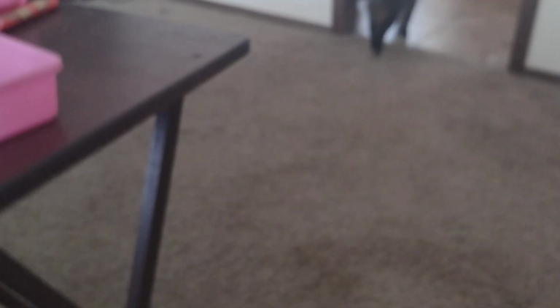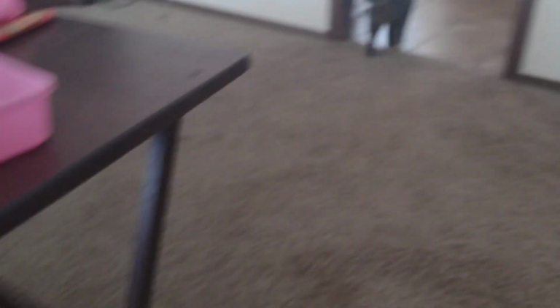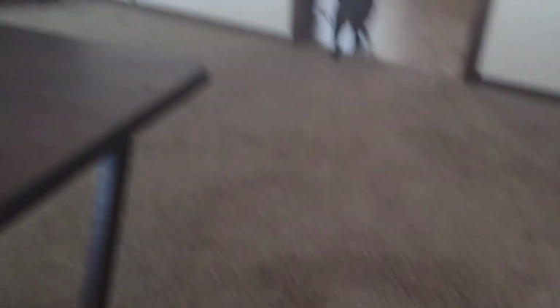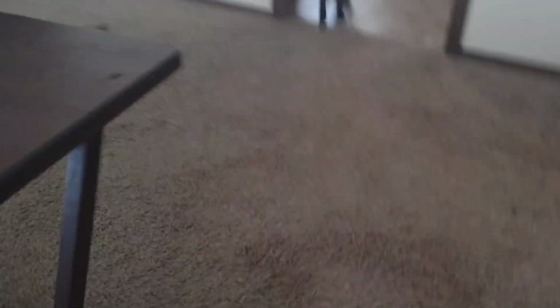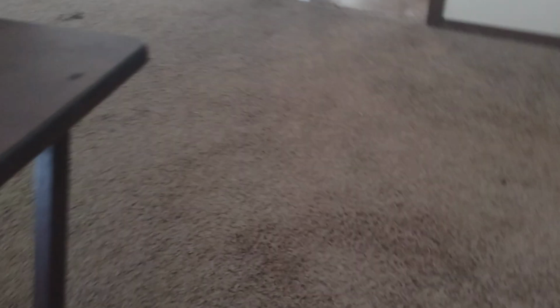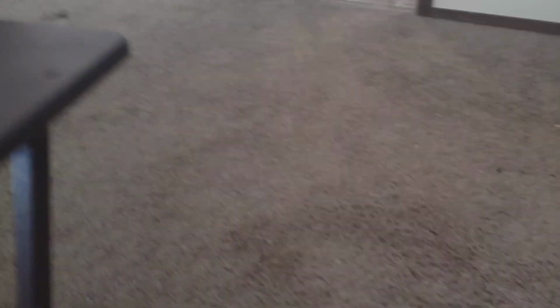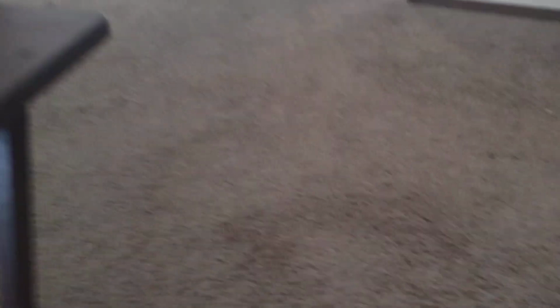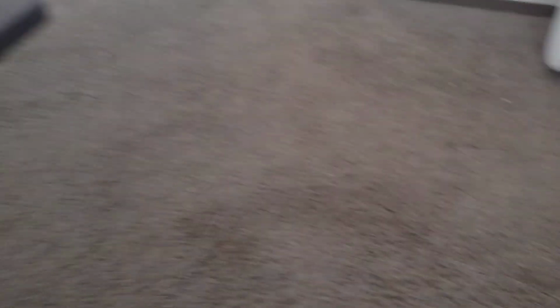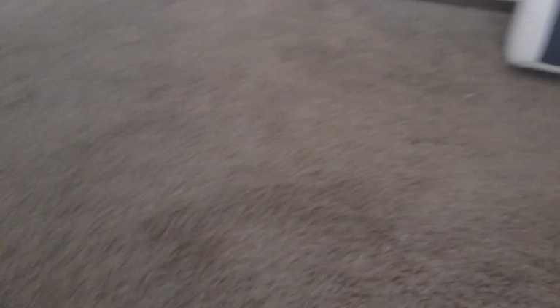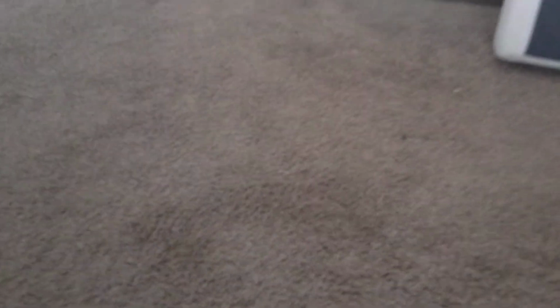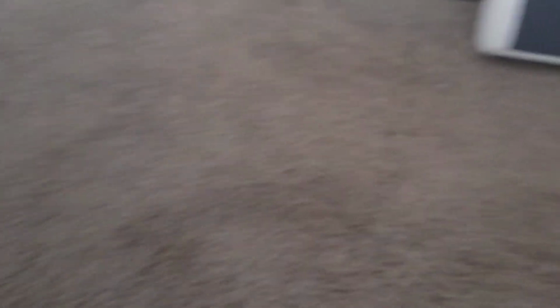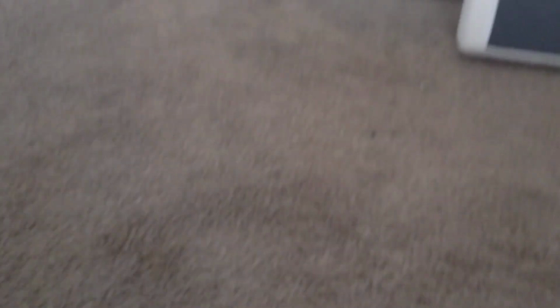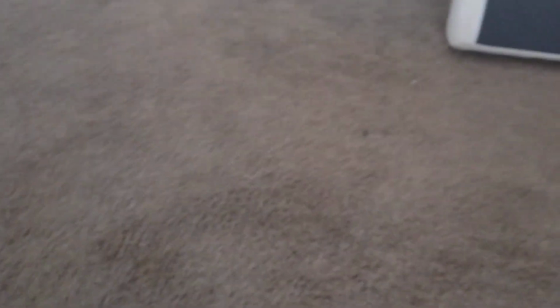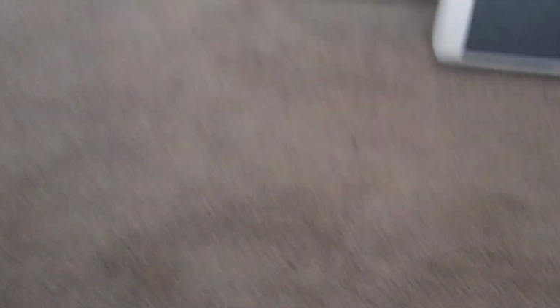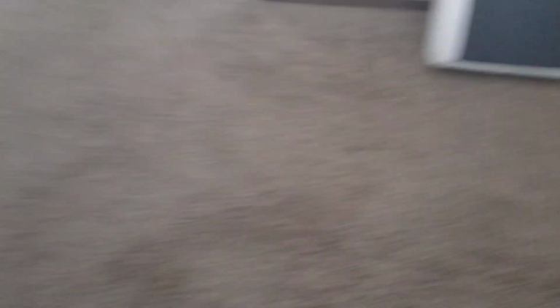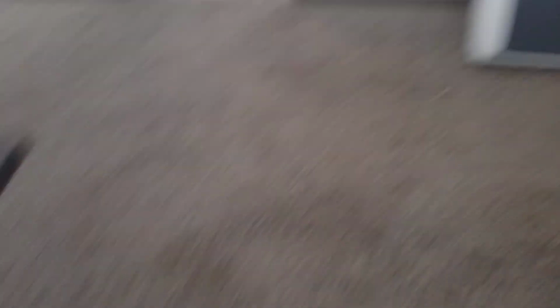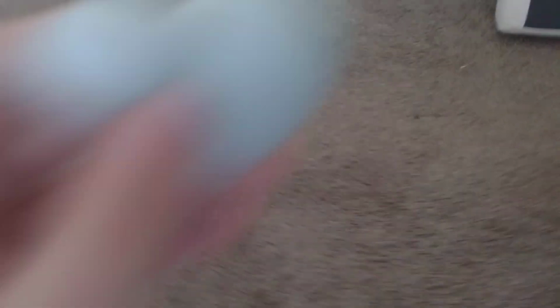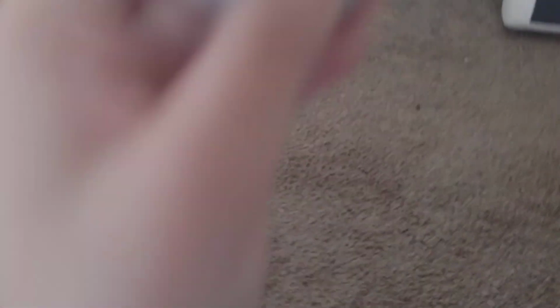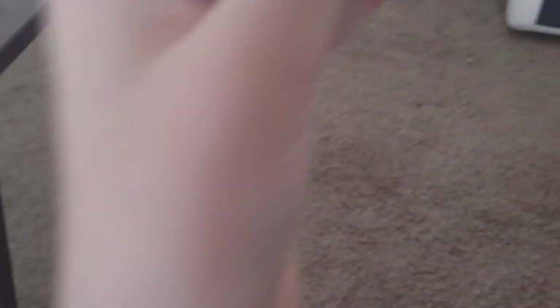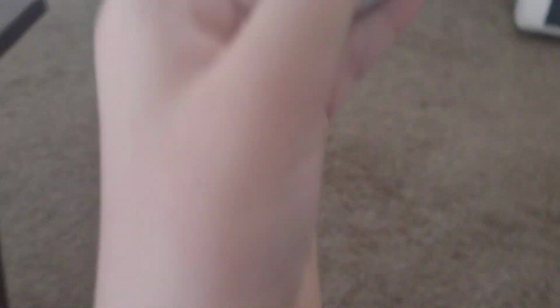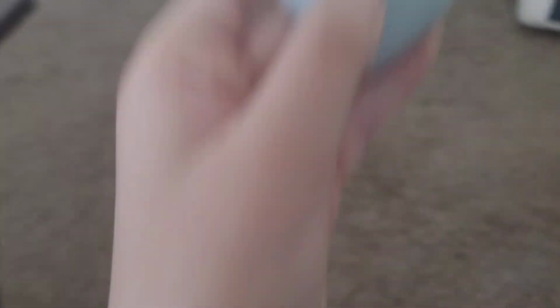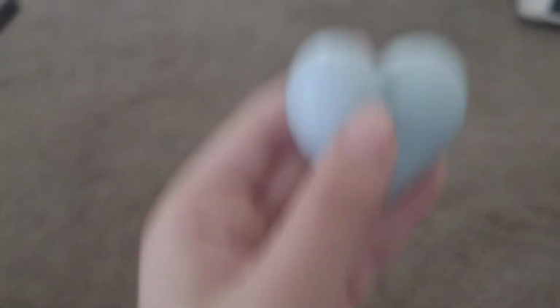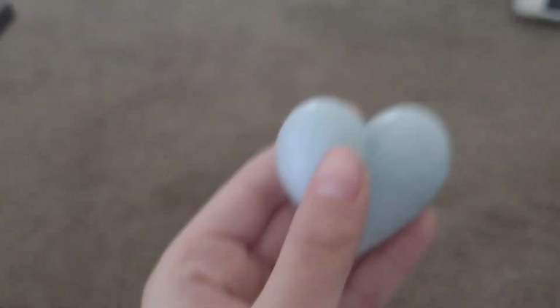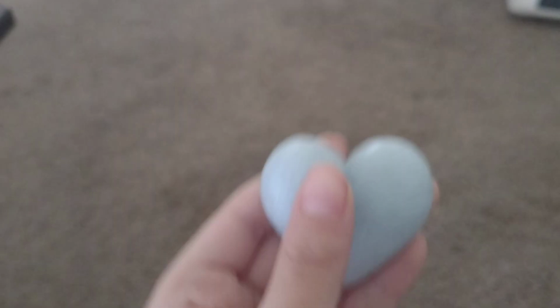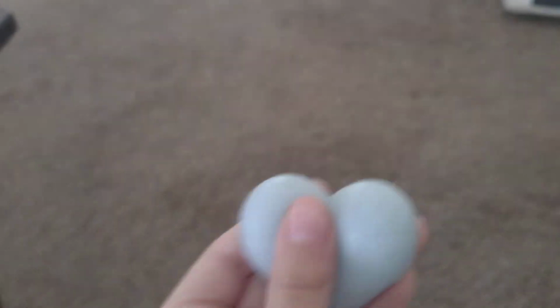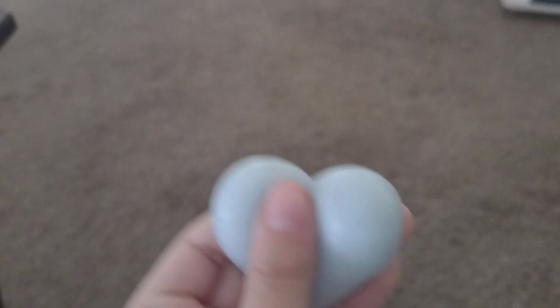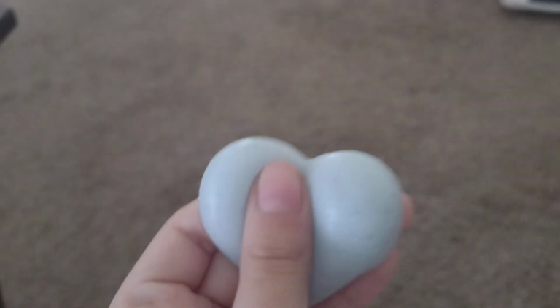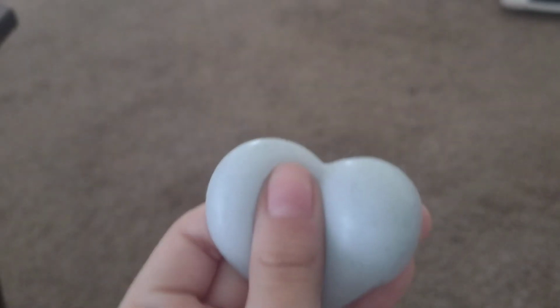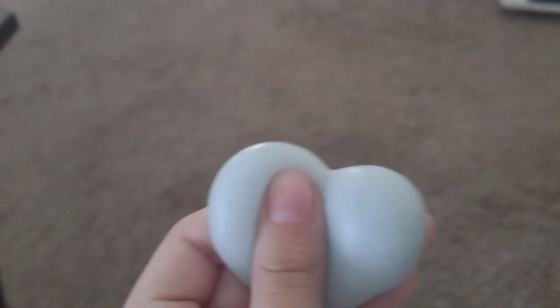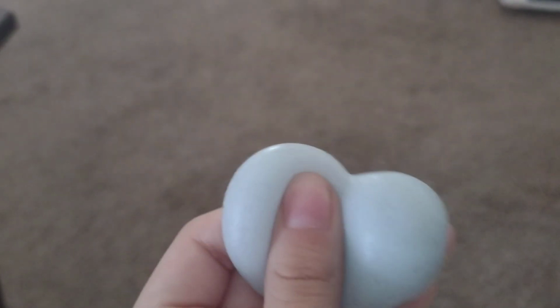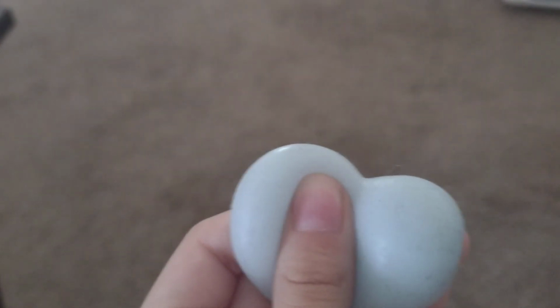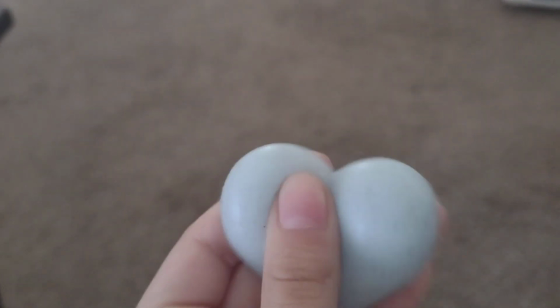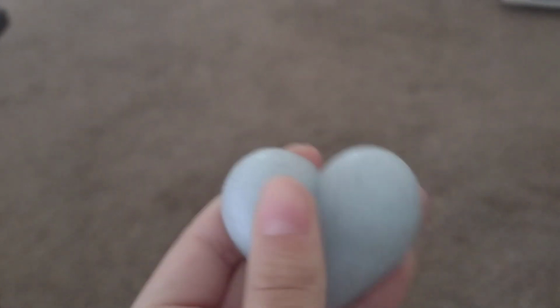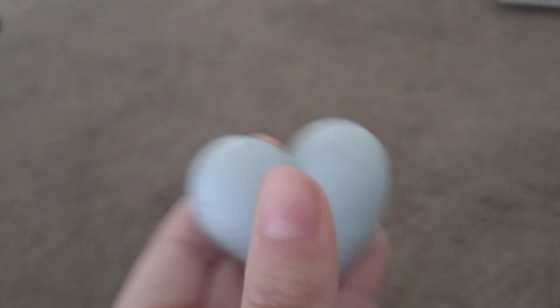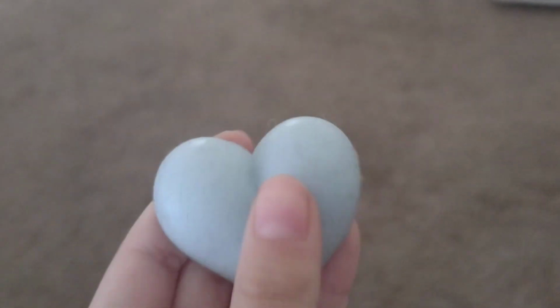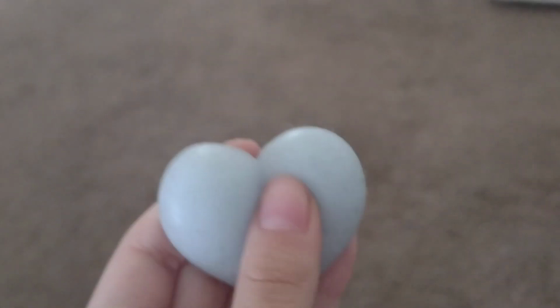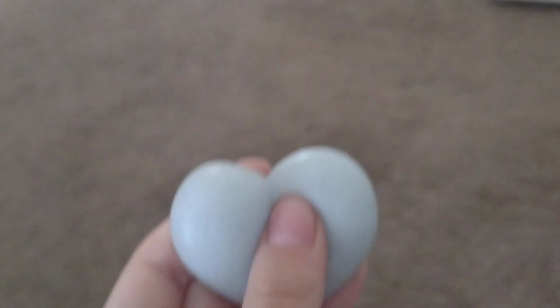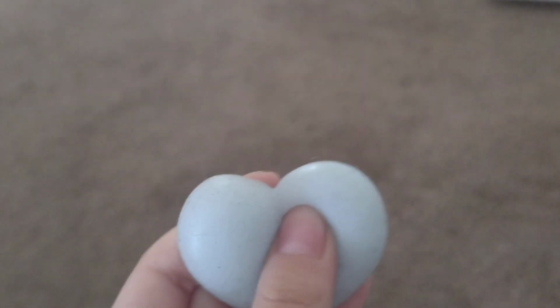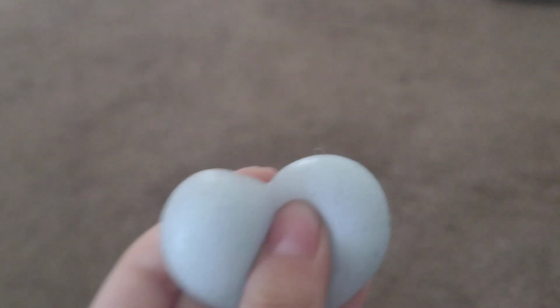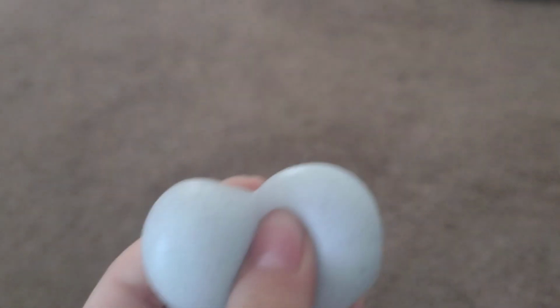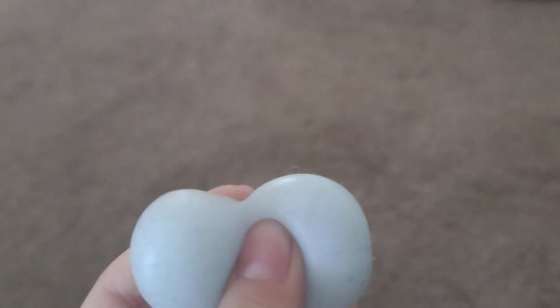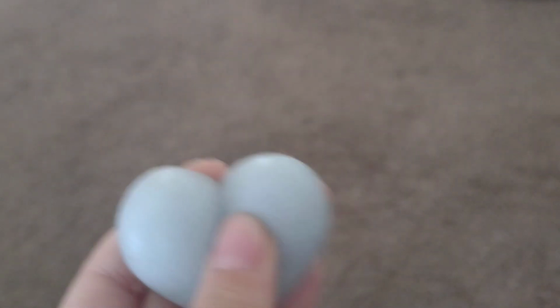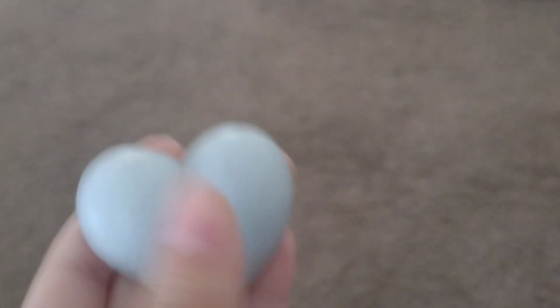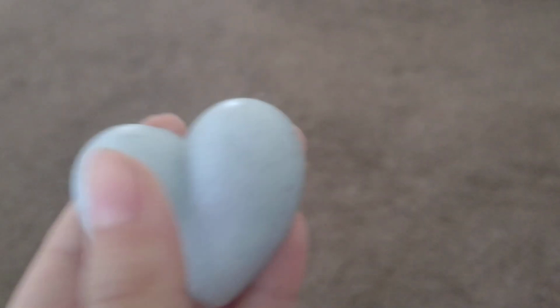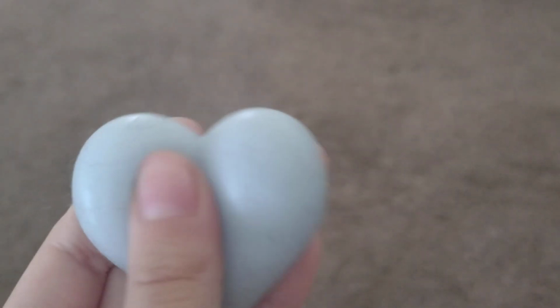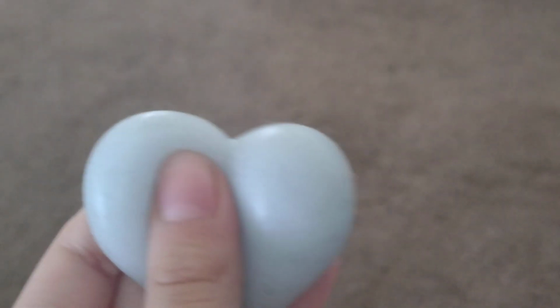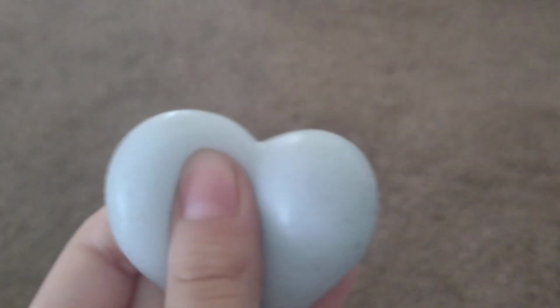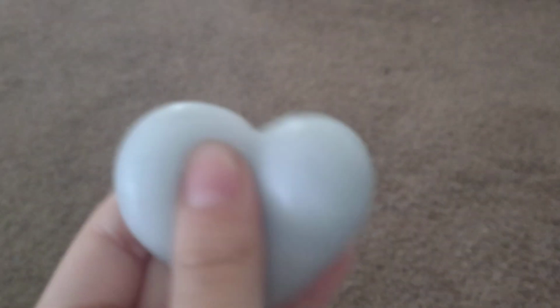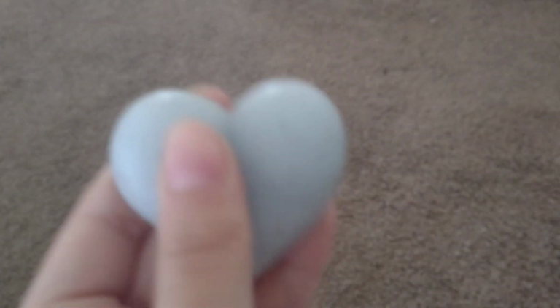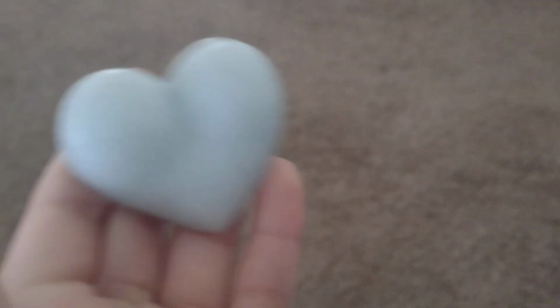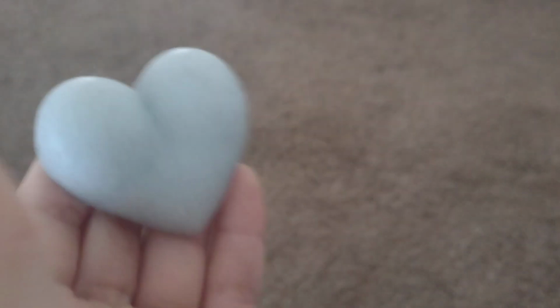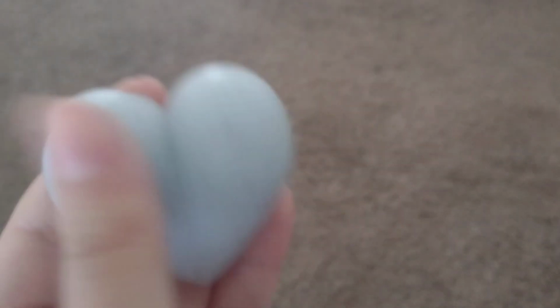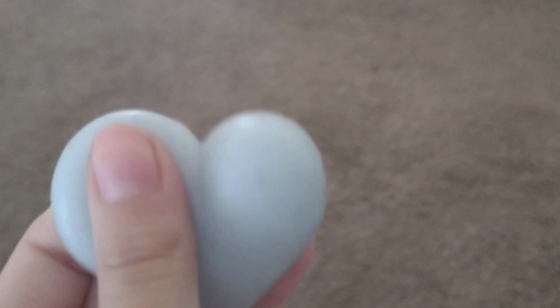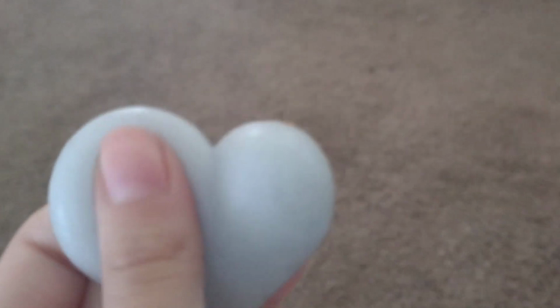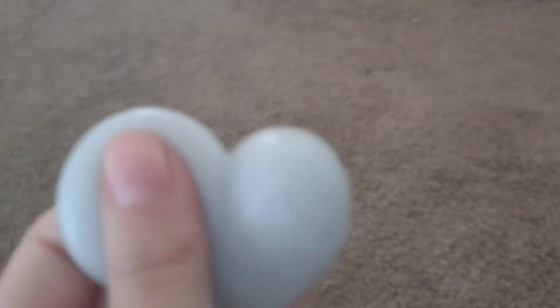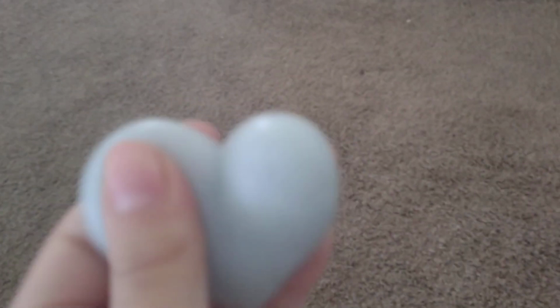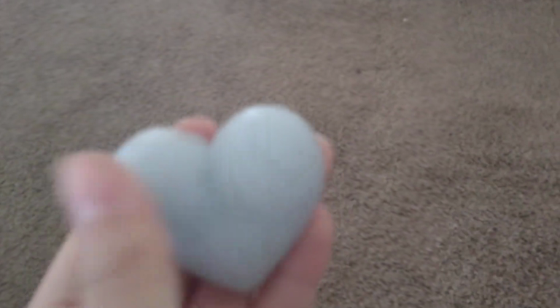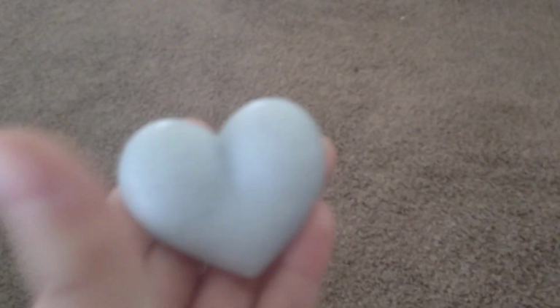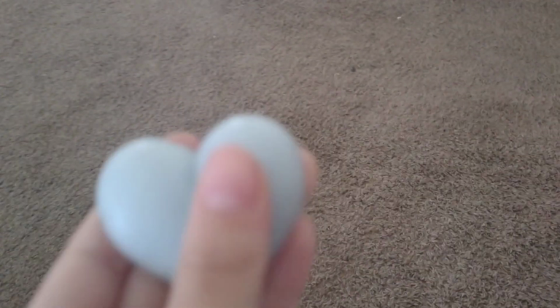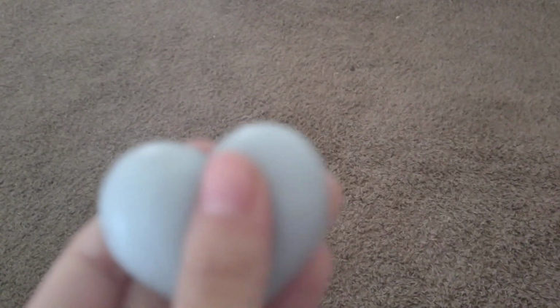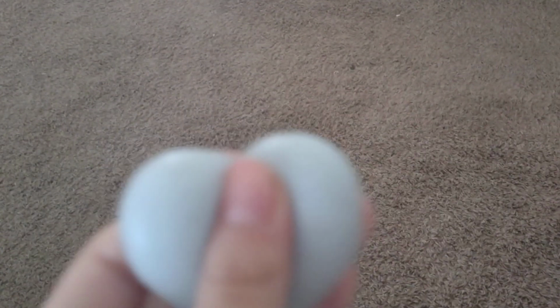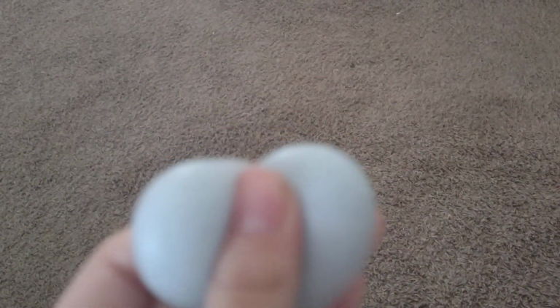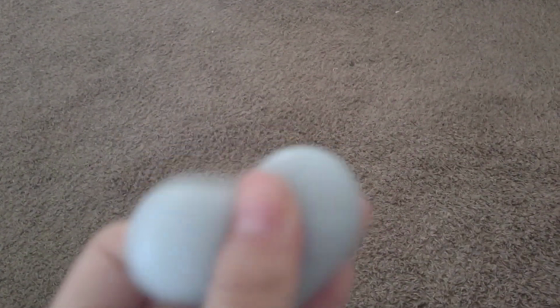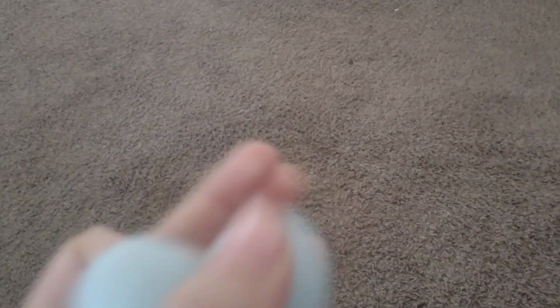We have this heart squishy. It's pretty cute. Comment down below if this one's your favorite.